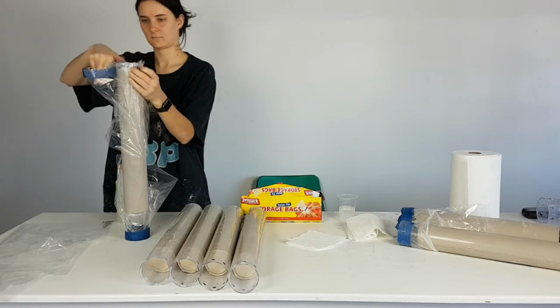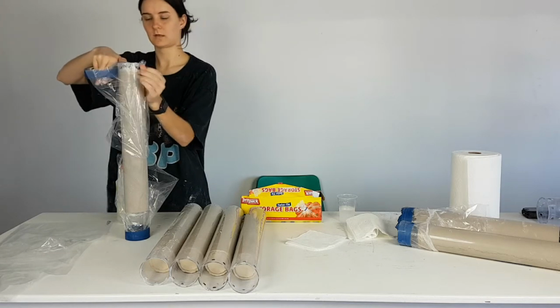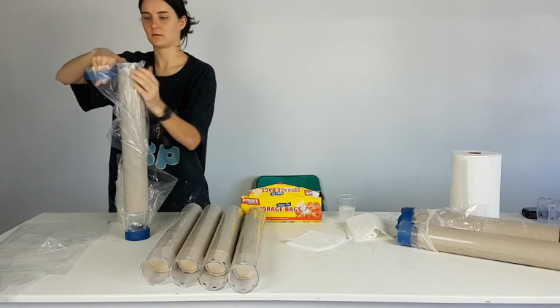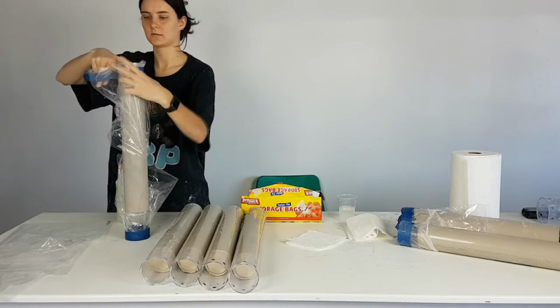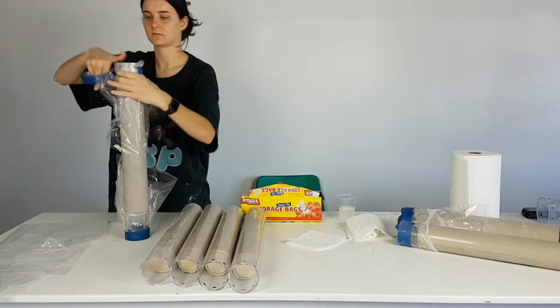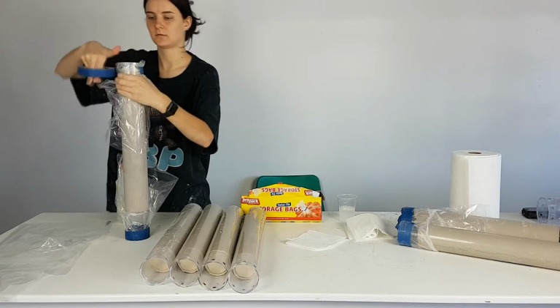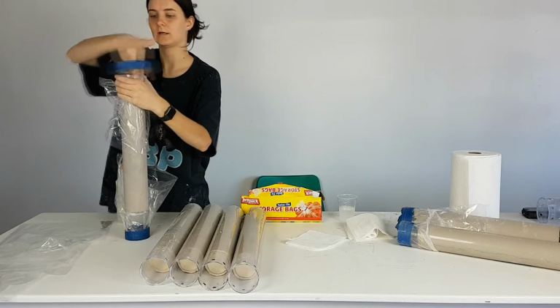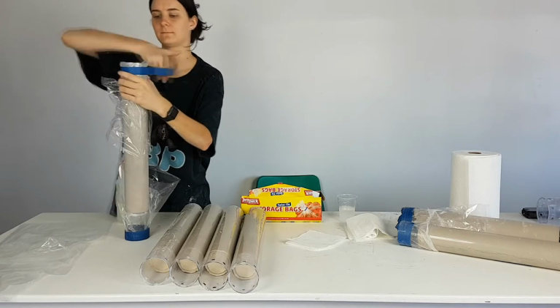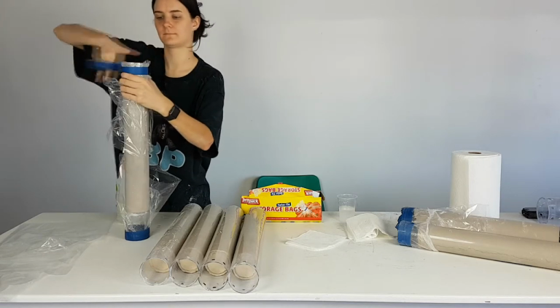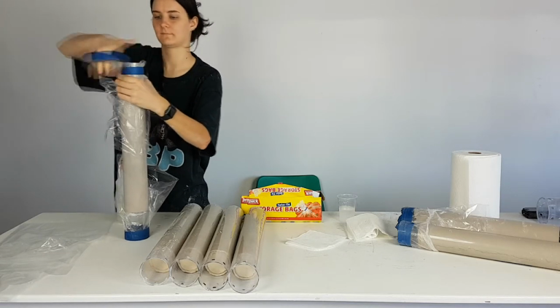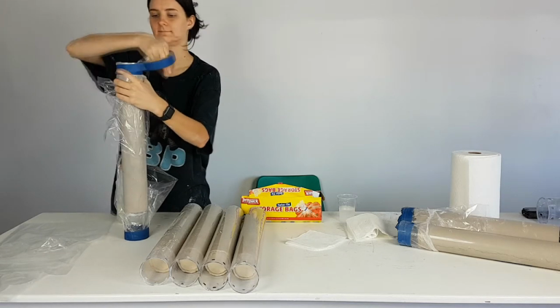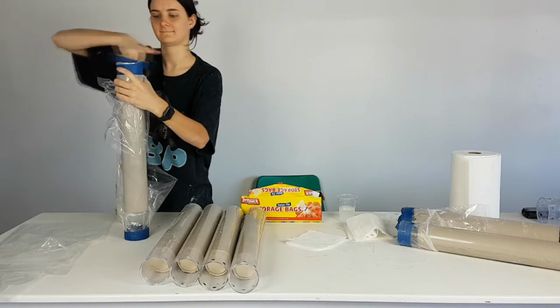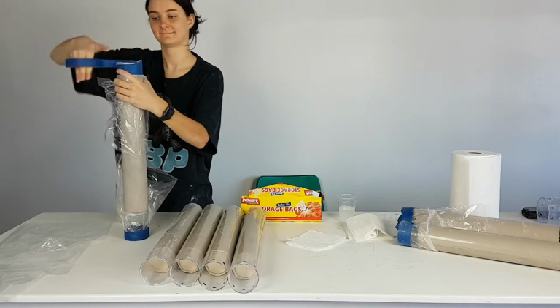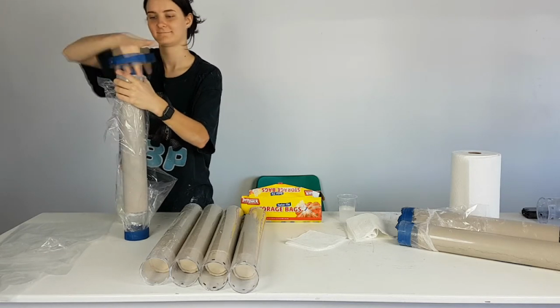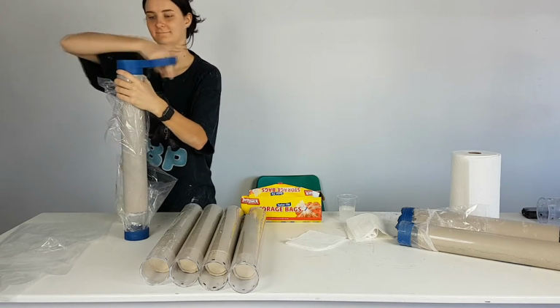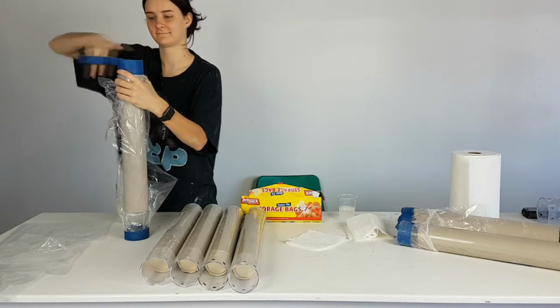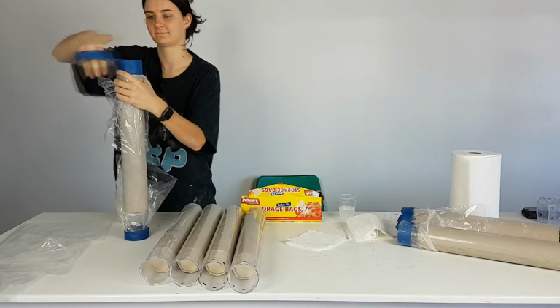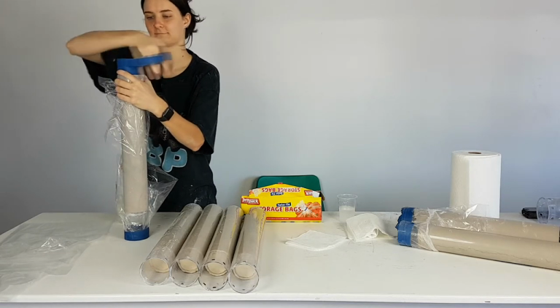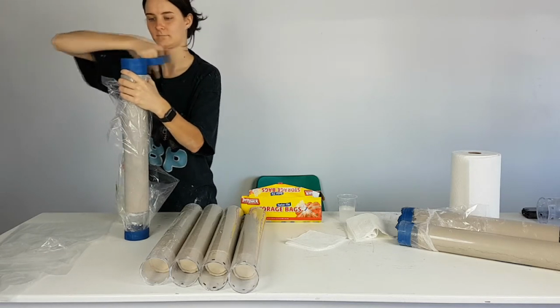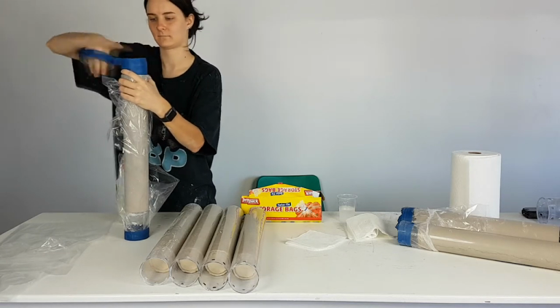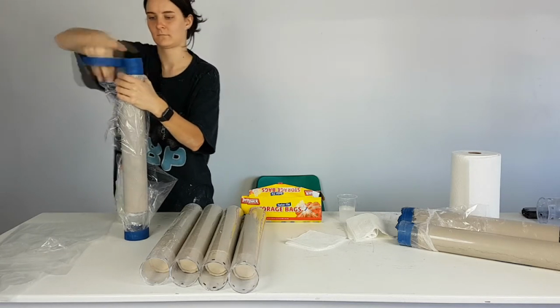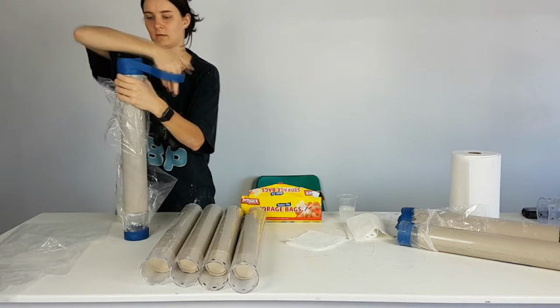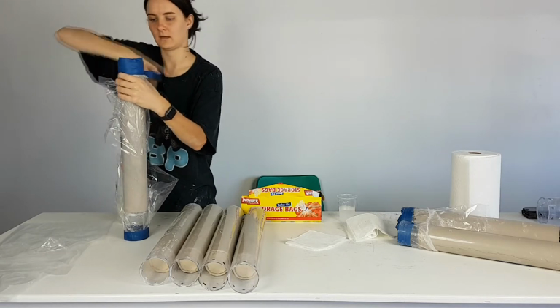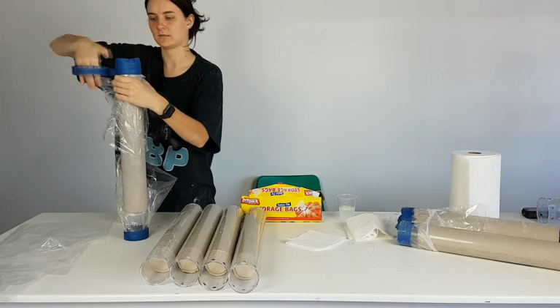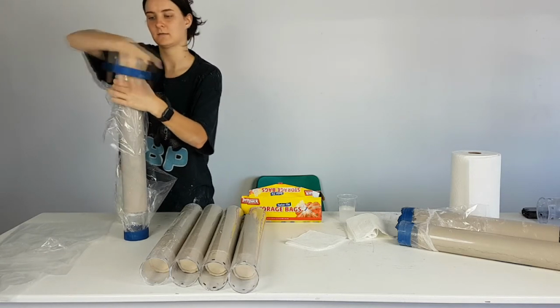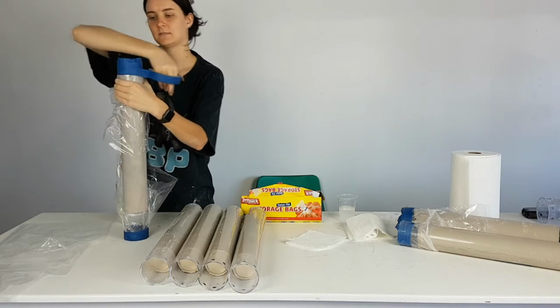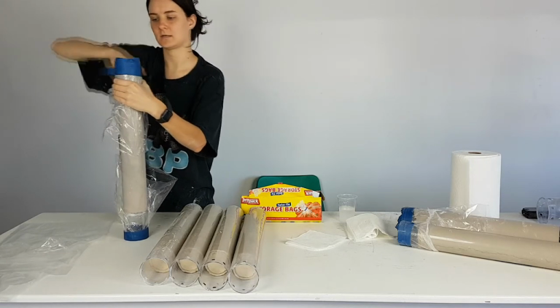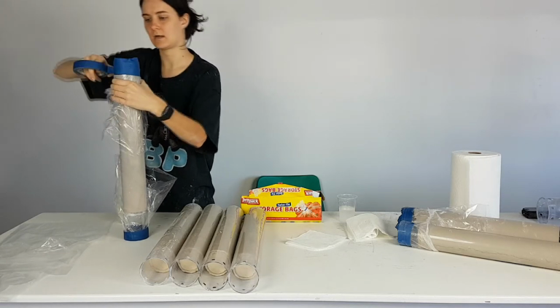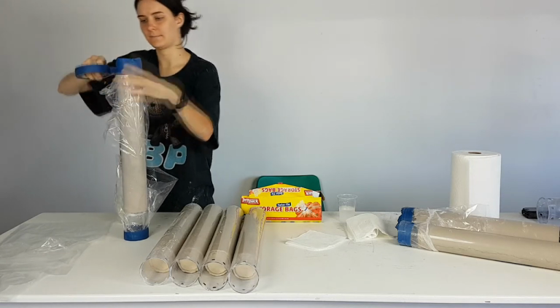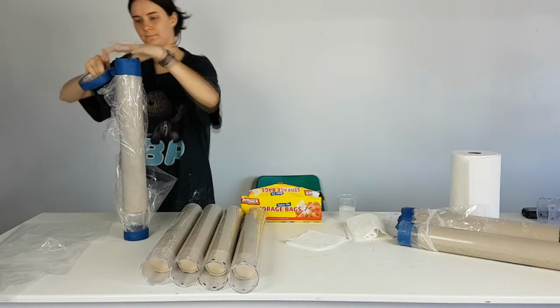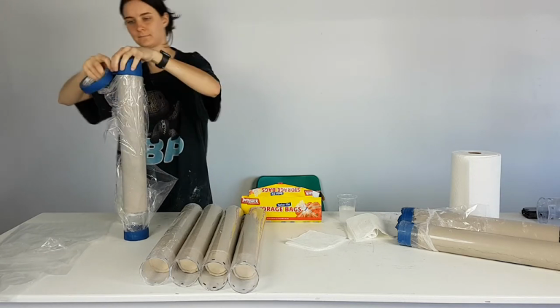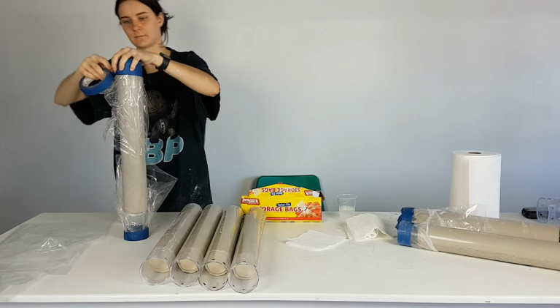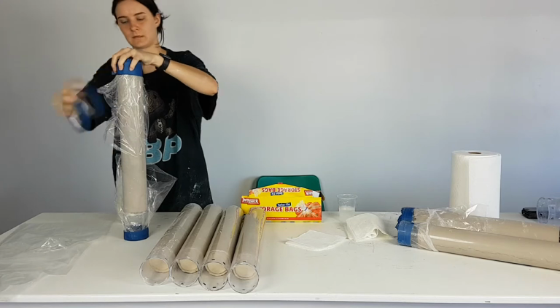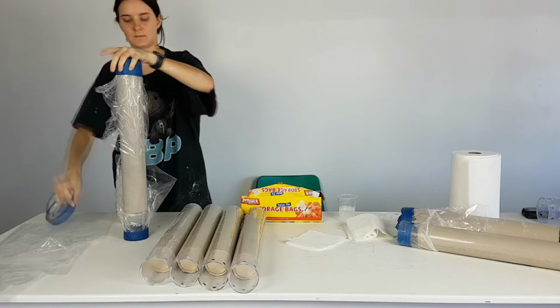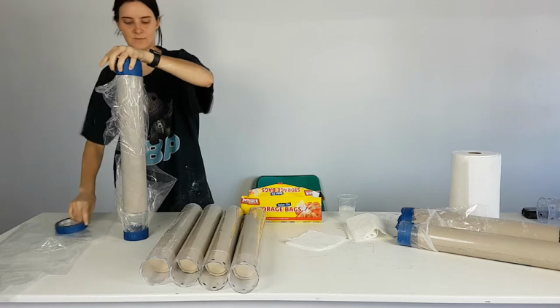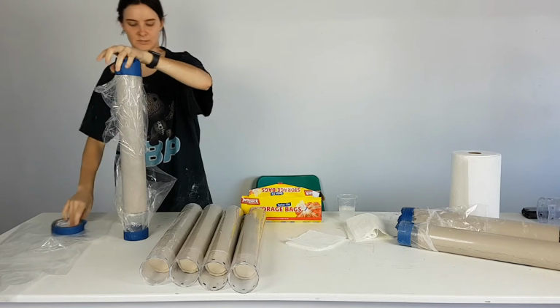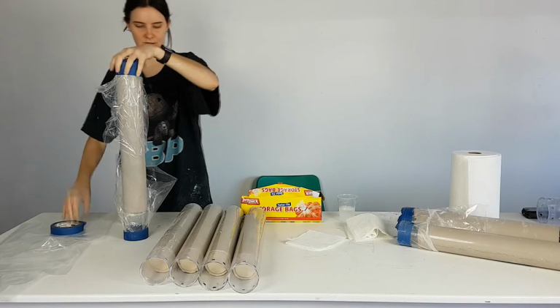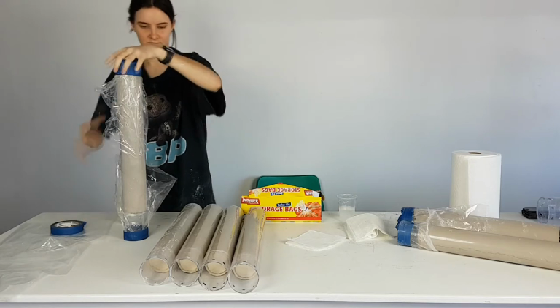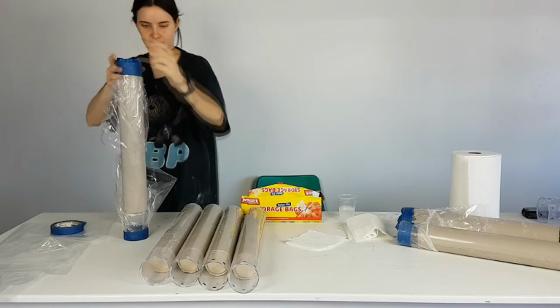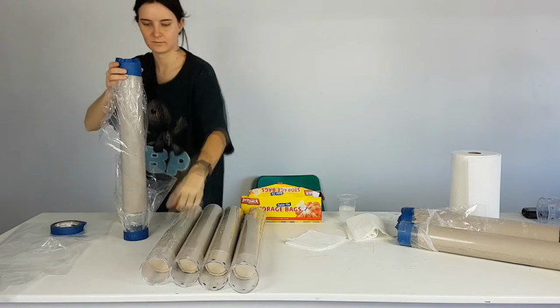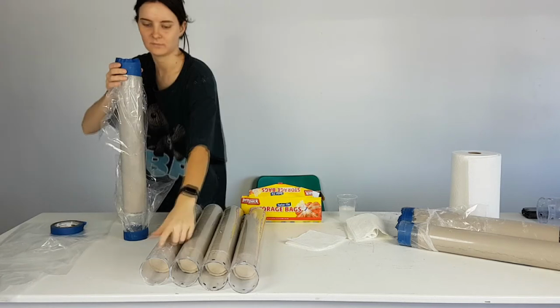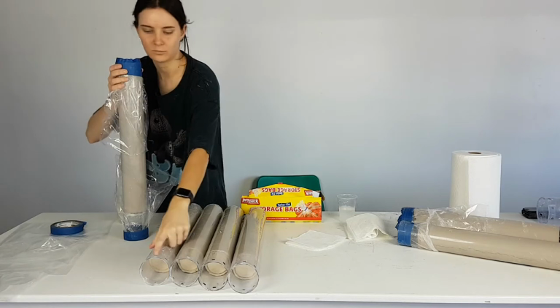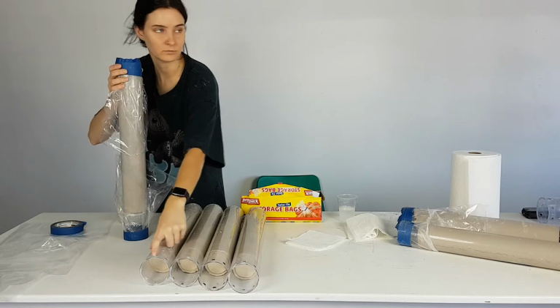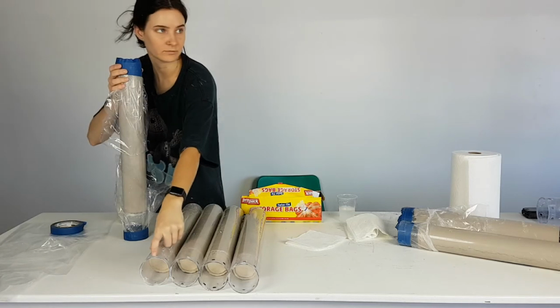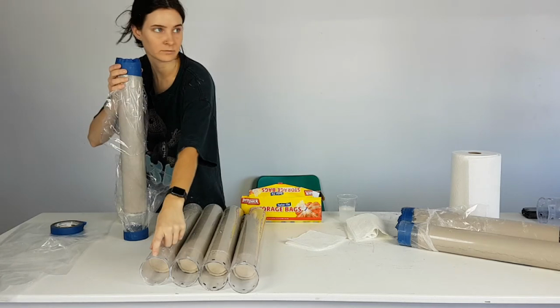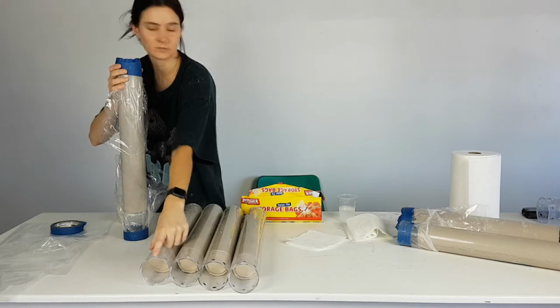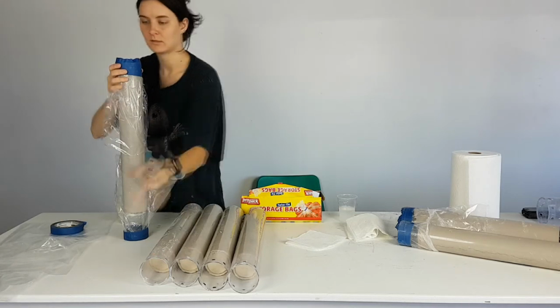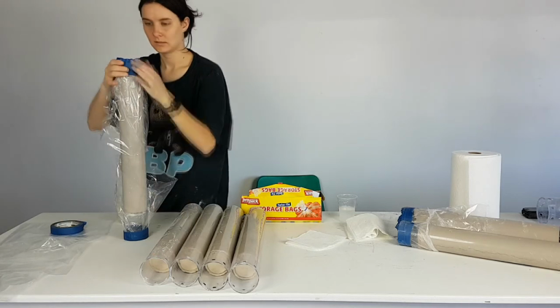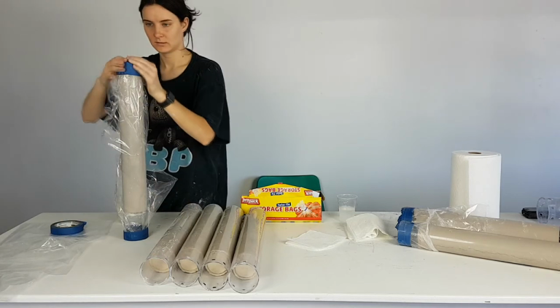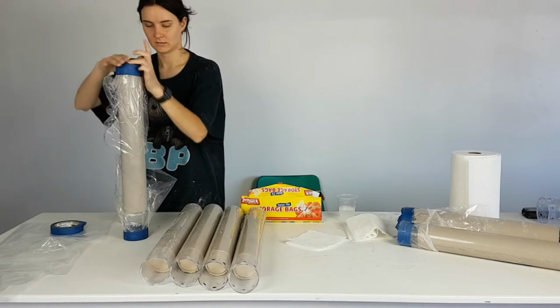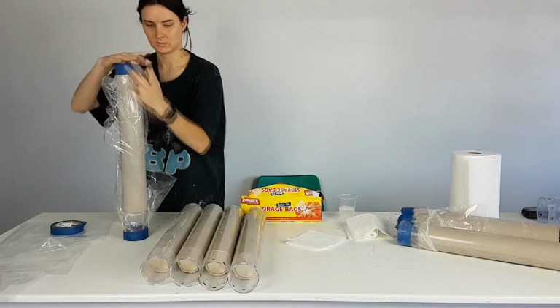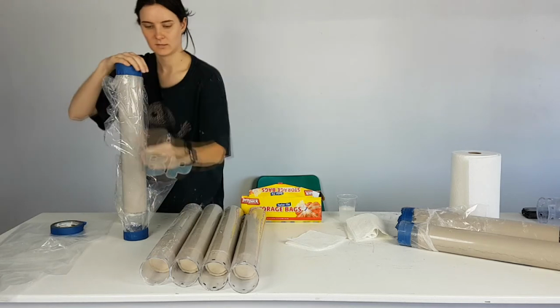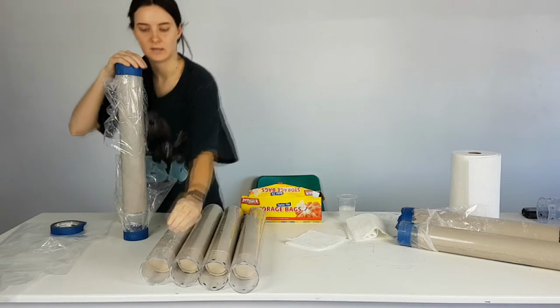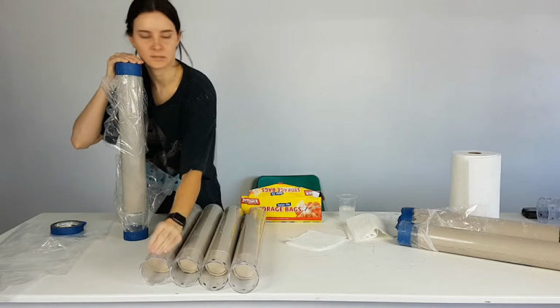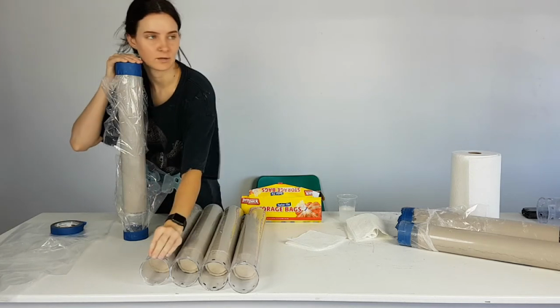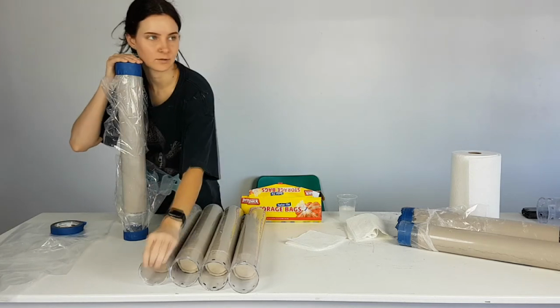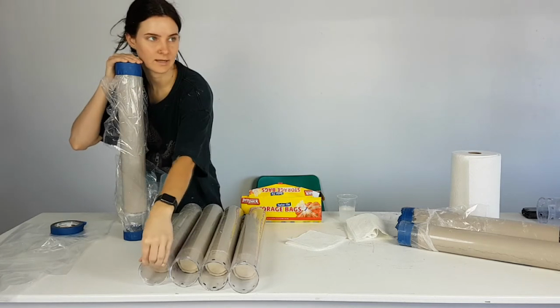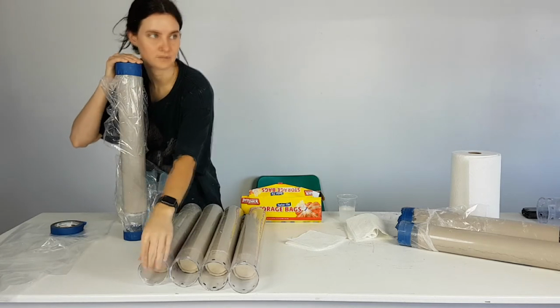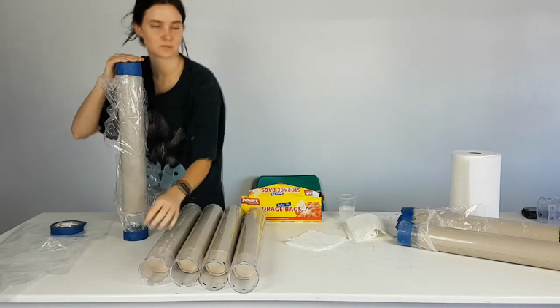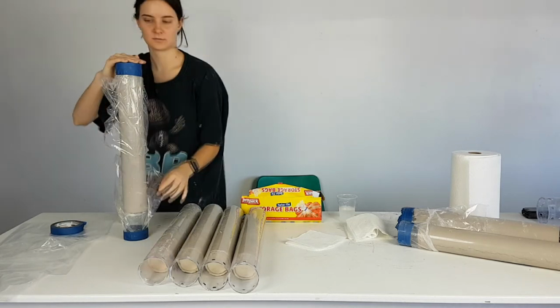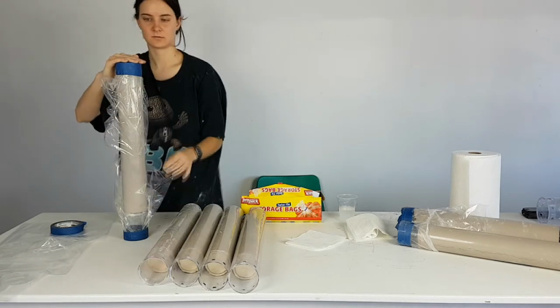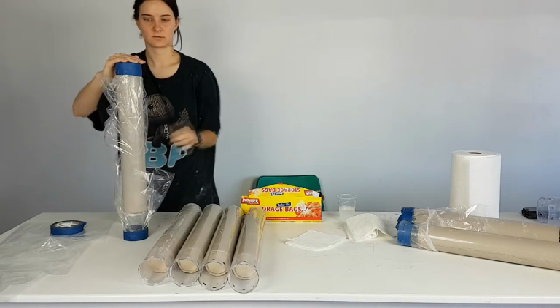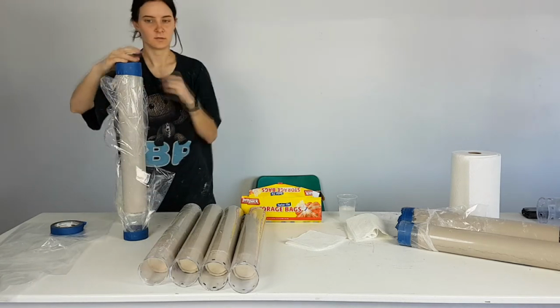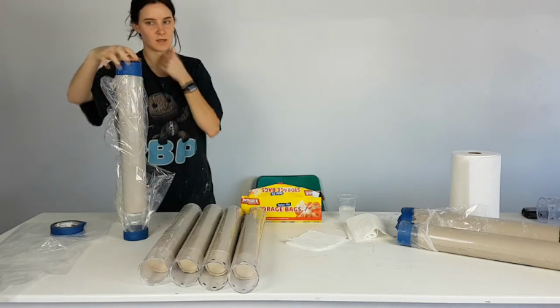Sealing the tubes this way allows them to be stored for two to three months, allowing you to stockpile tubes to have continuous printing.